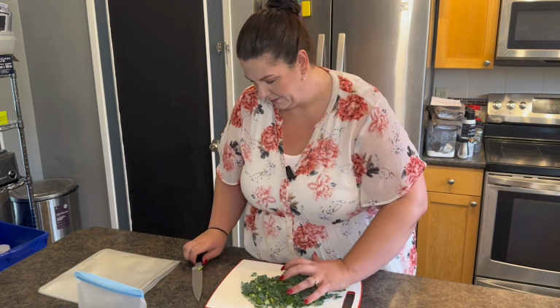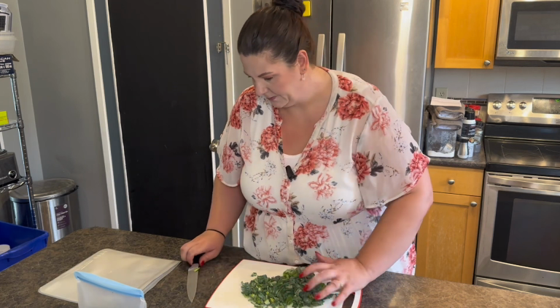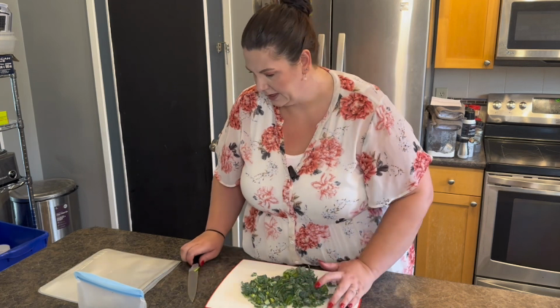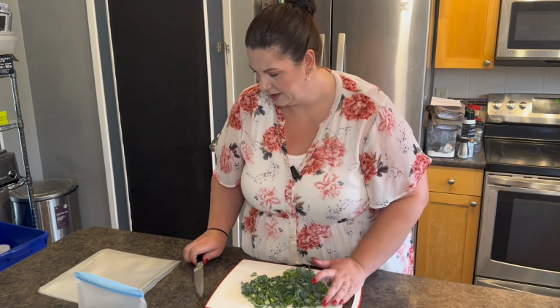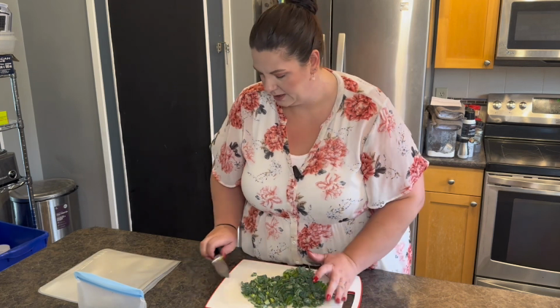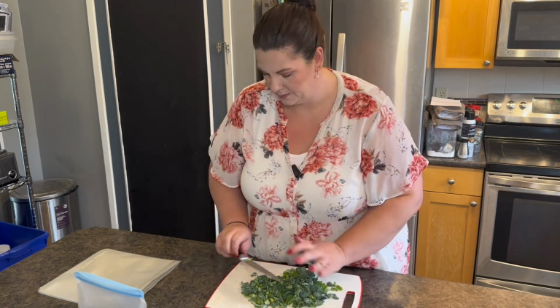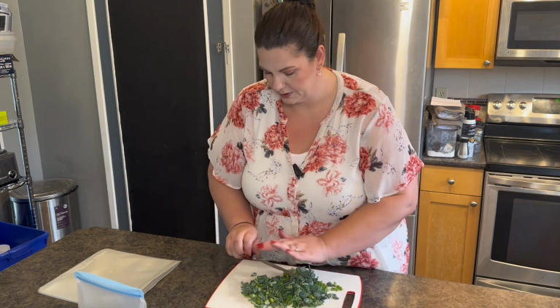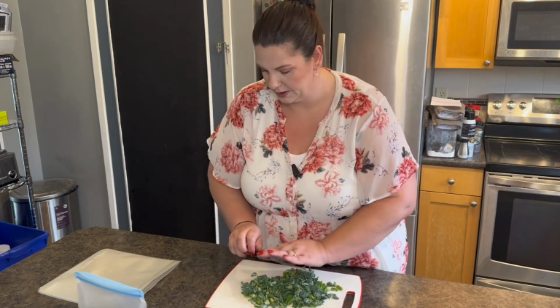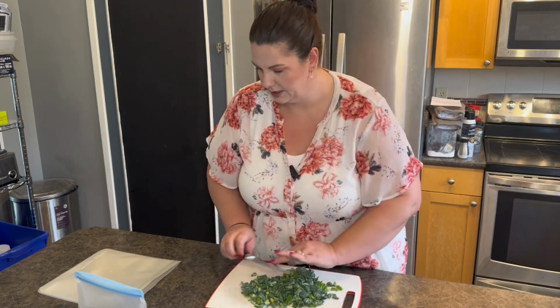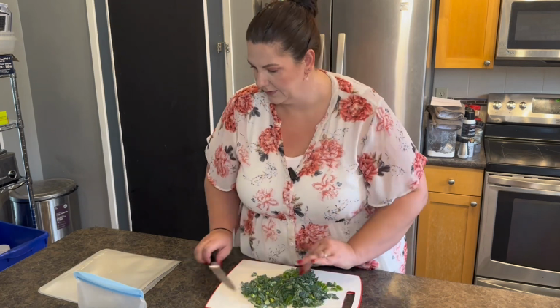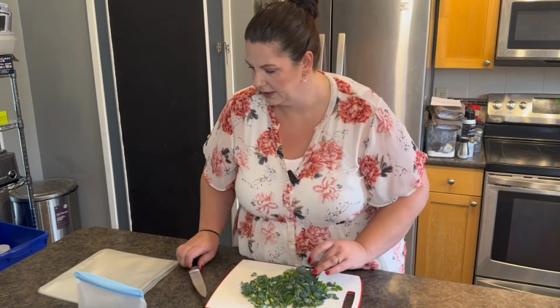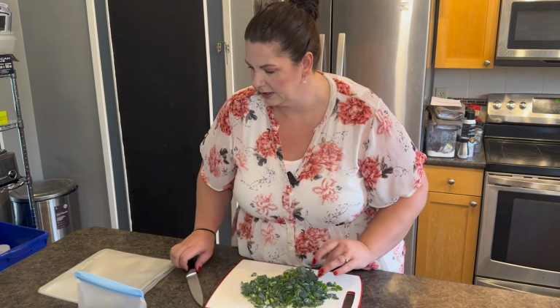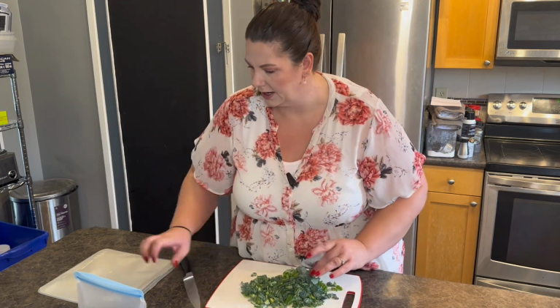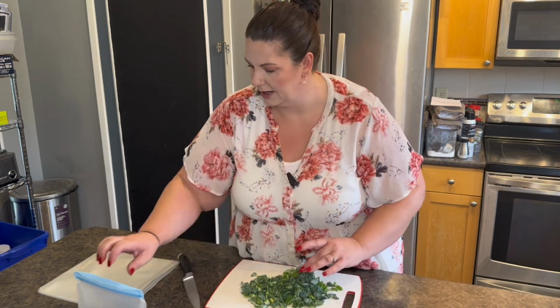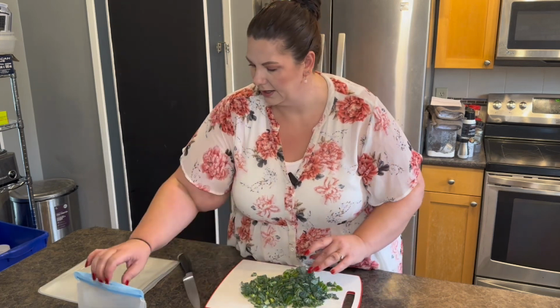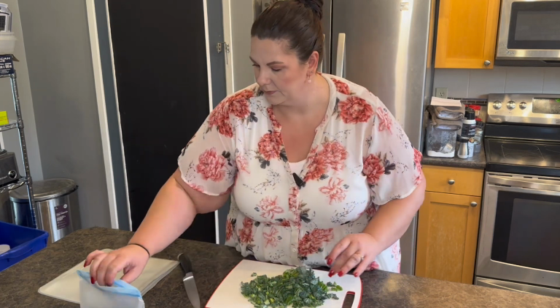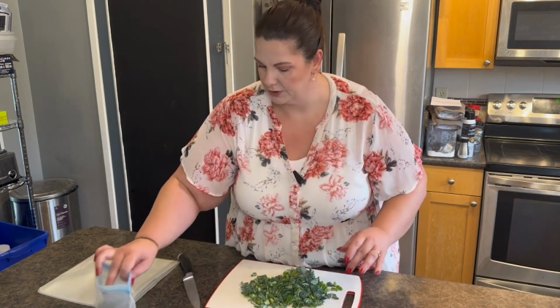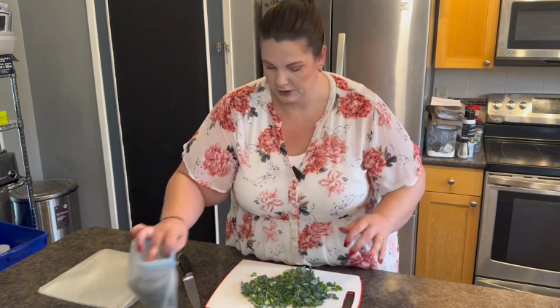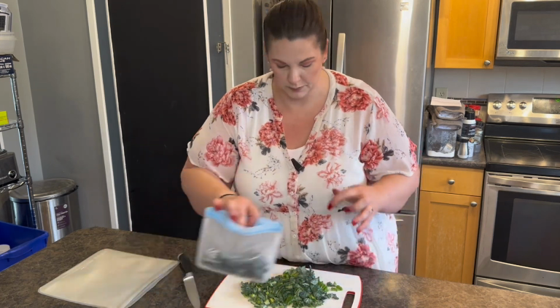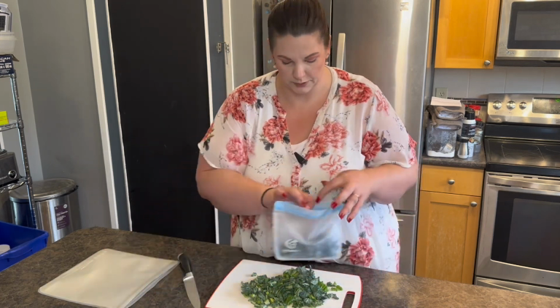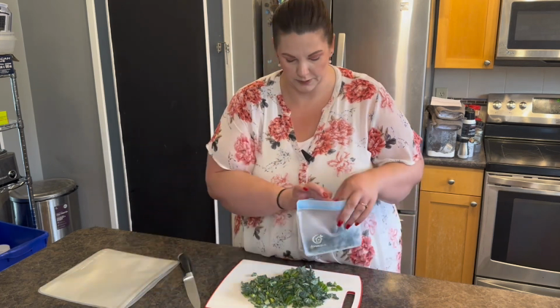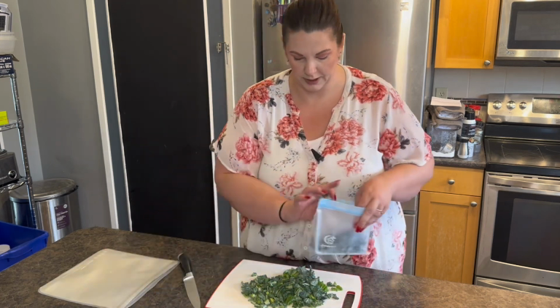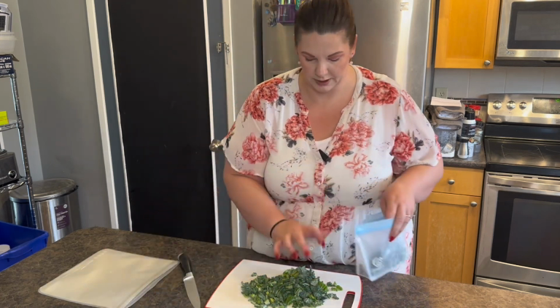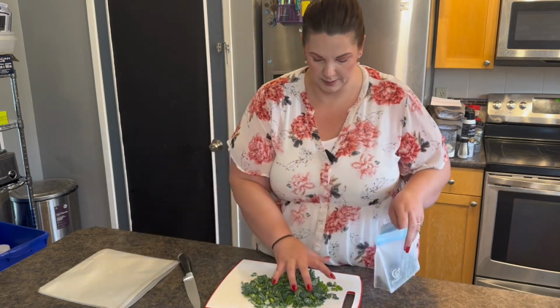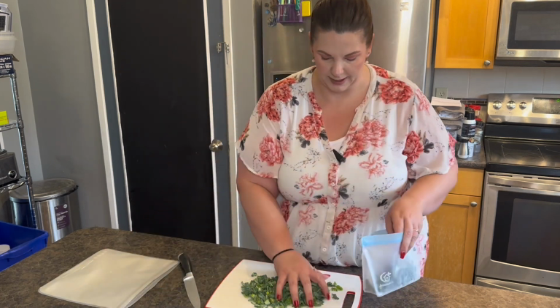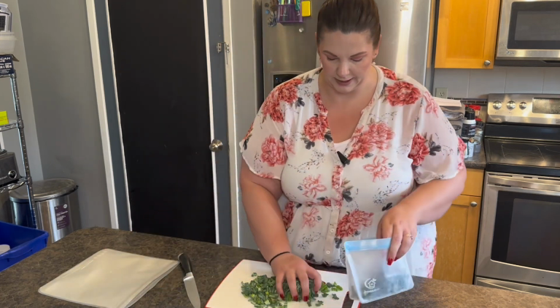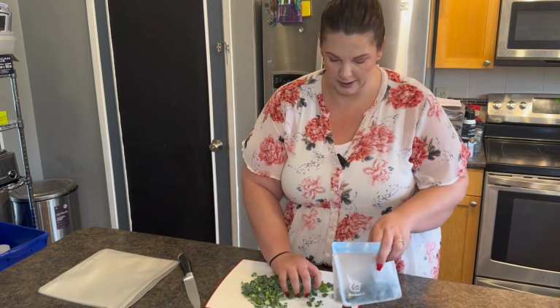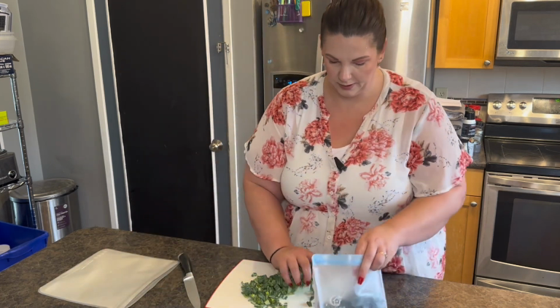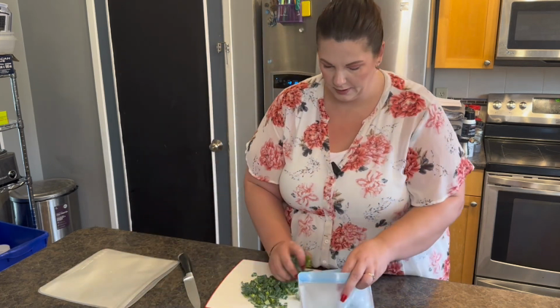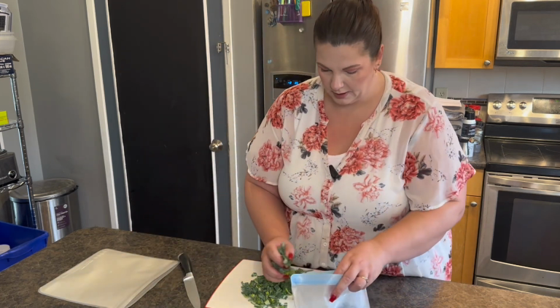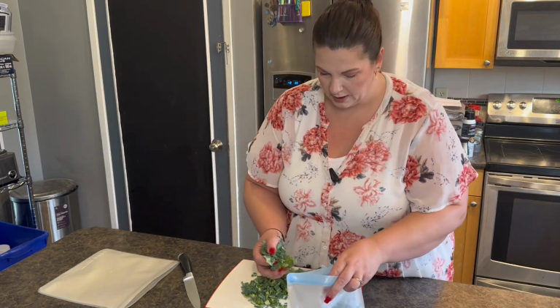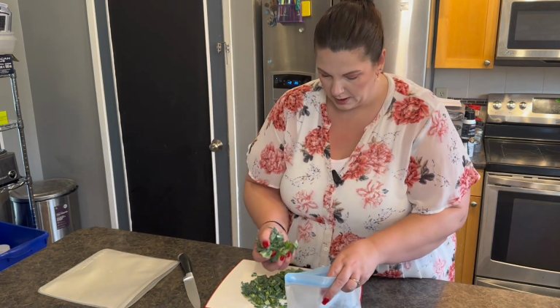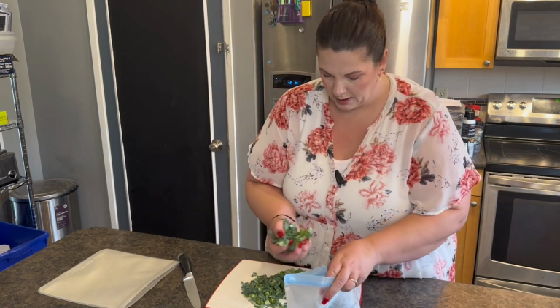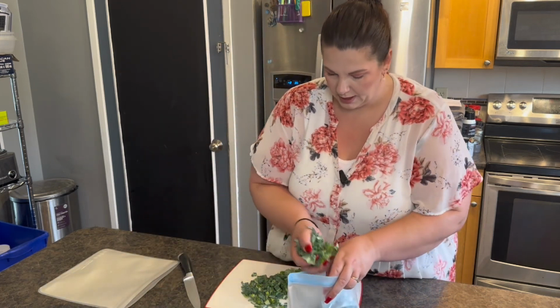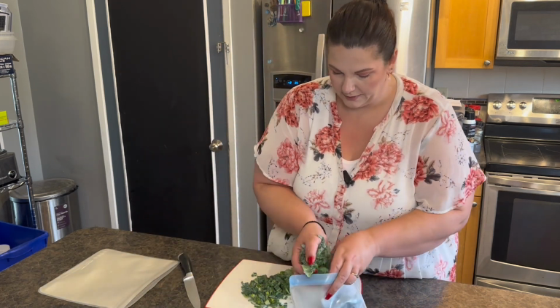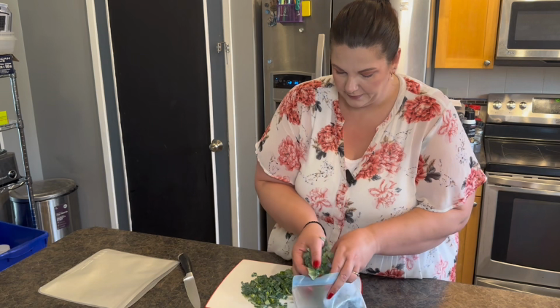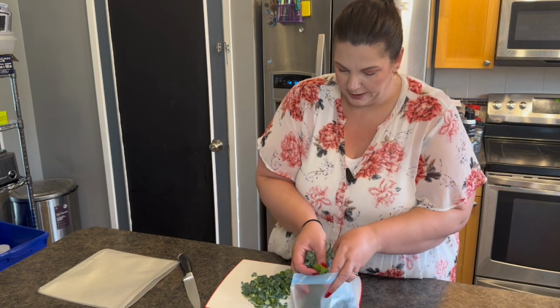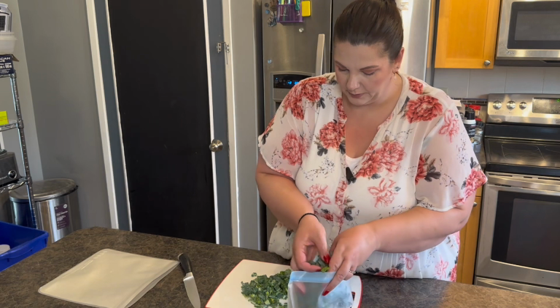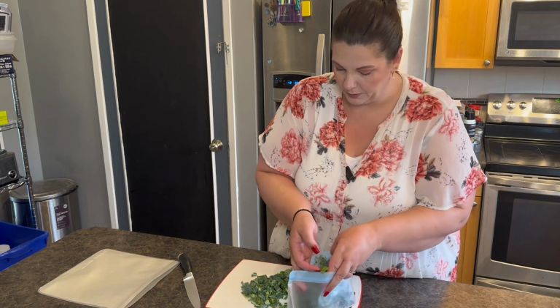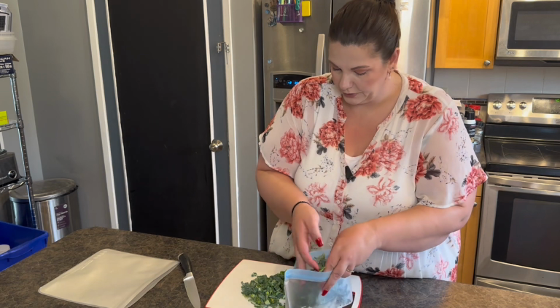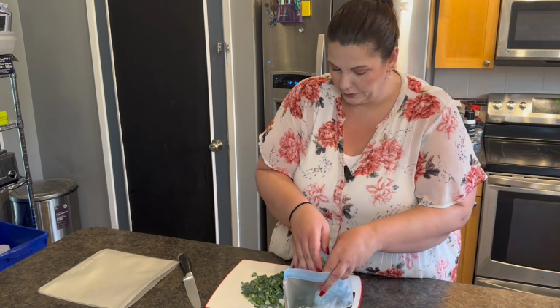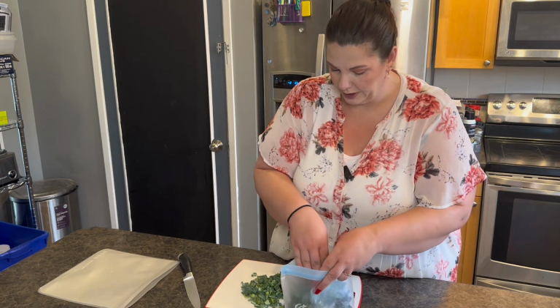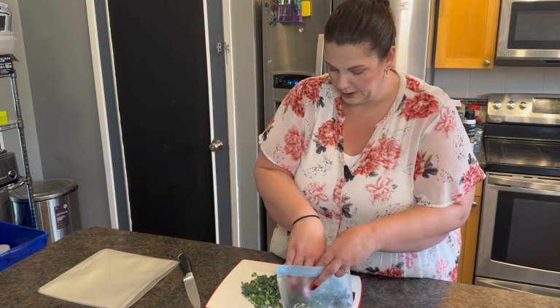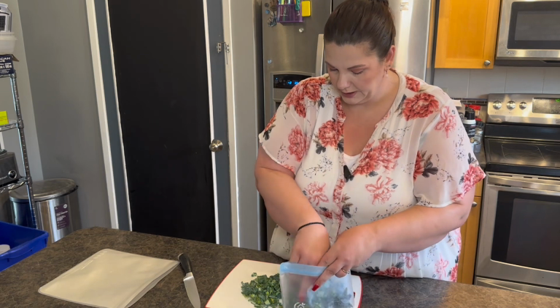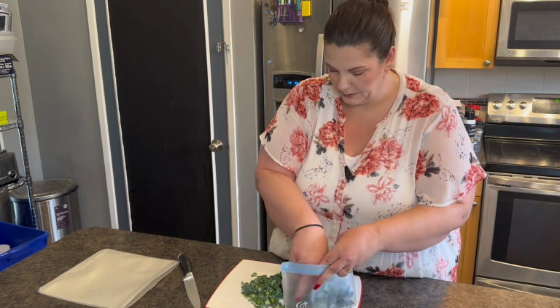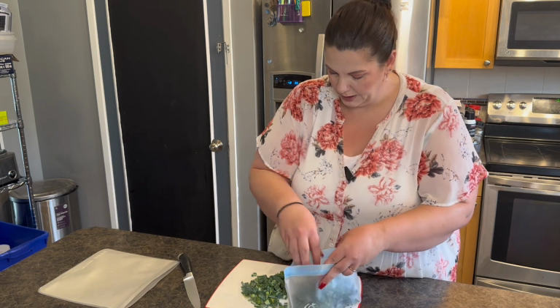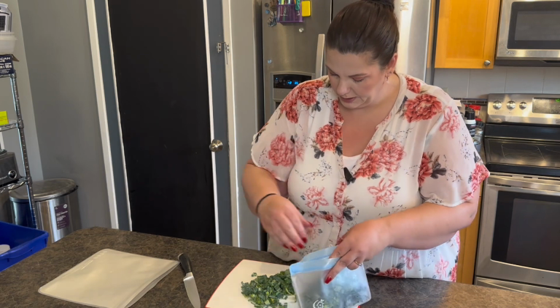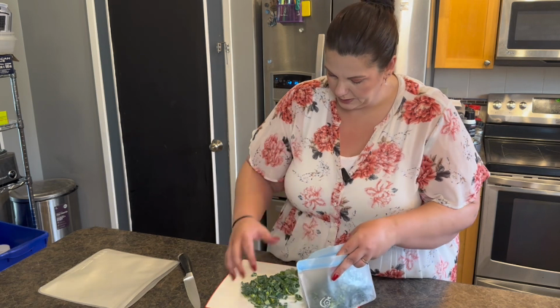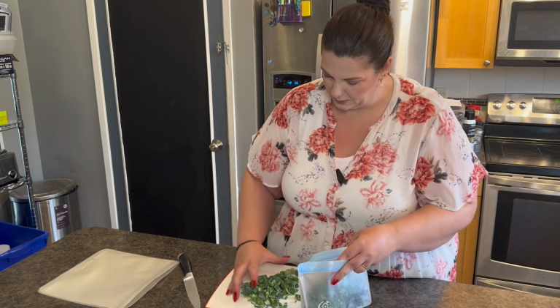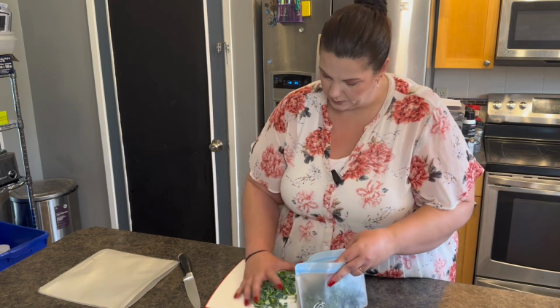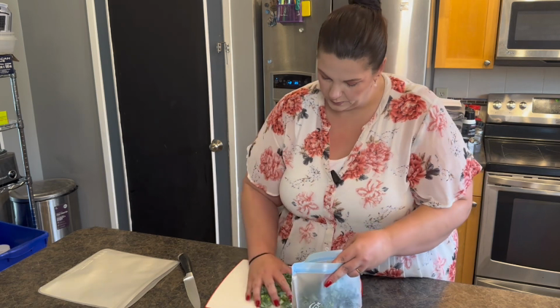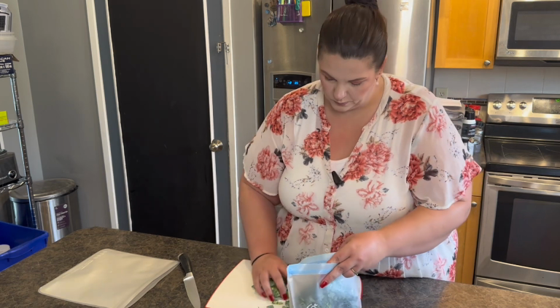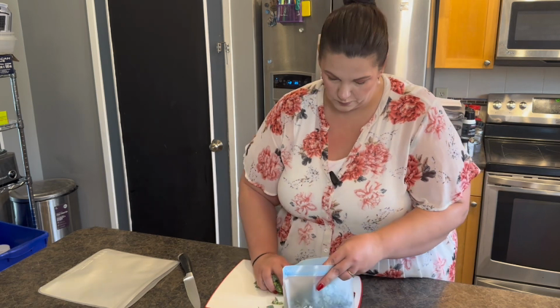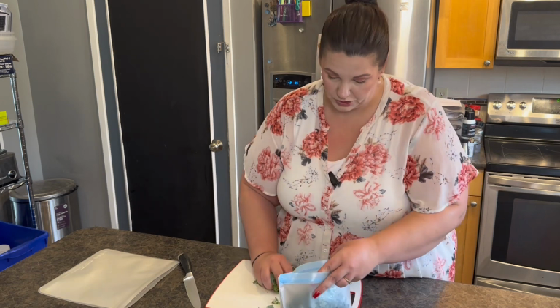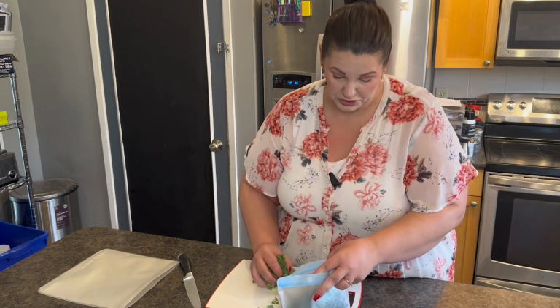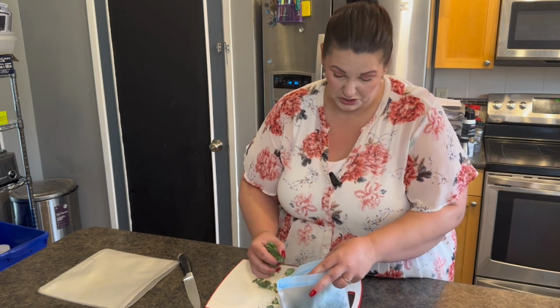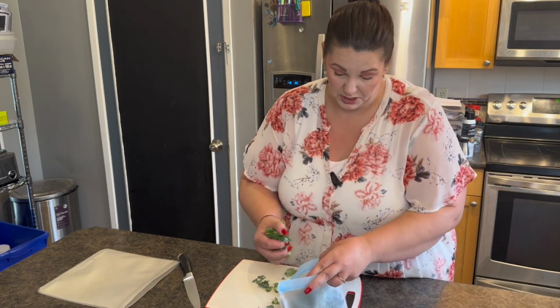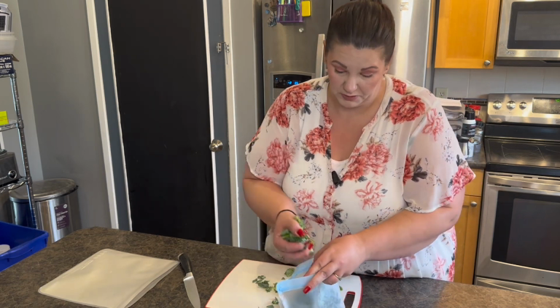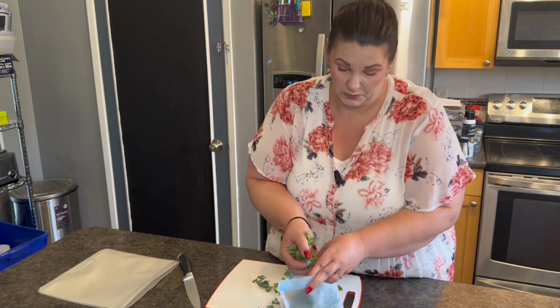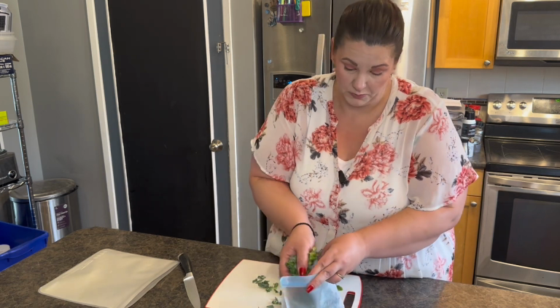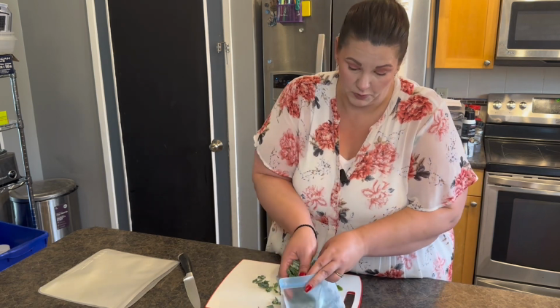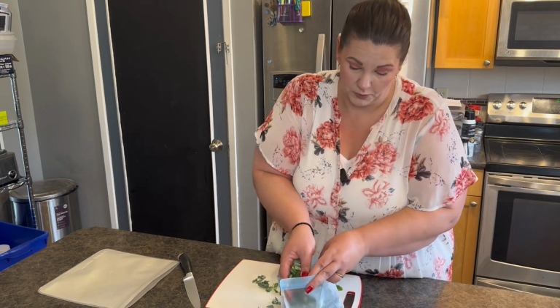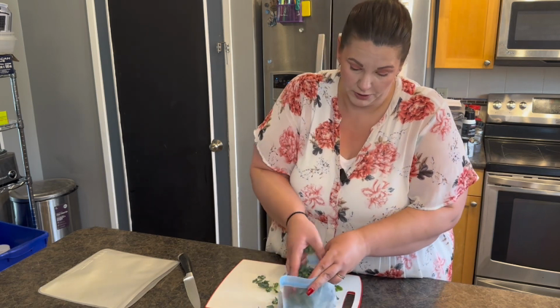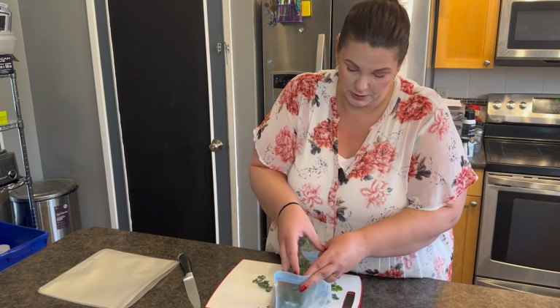I'm just going to leave it like that and put it right into the bag. I find it works great this way, so I'm just going to keep doing what works.